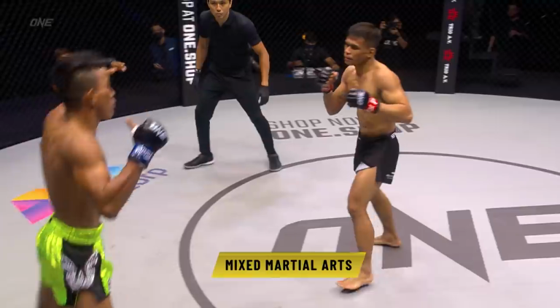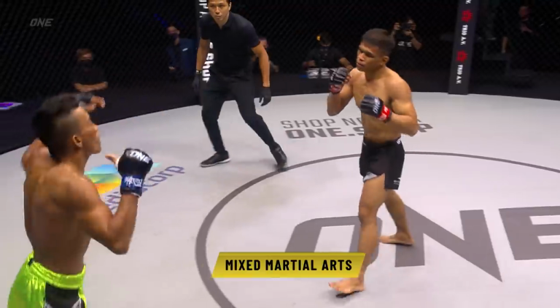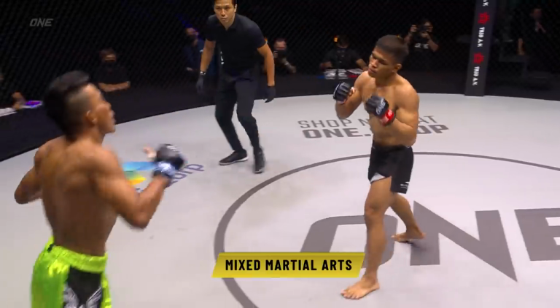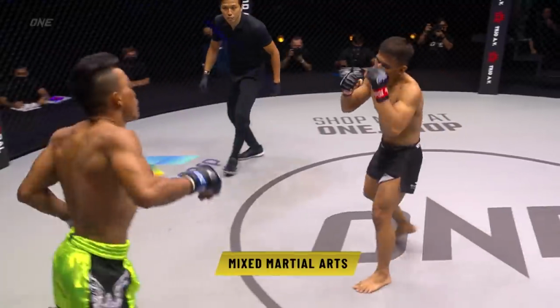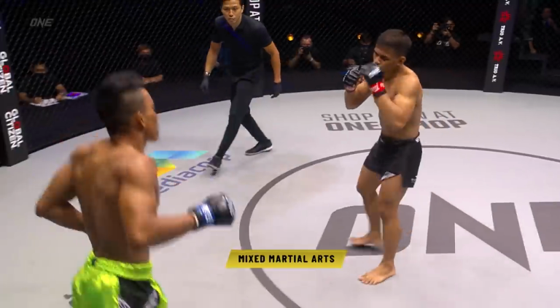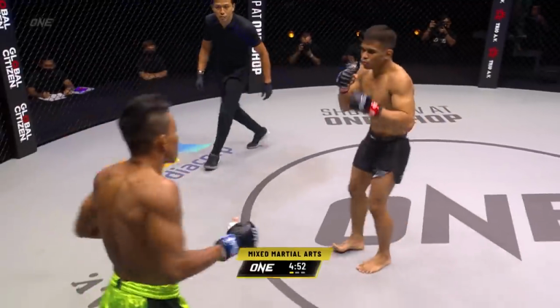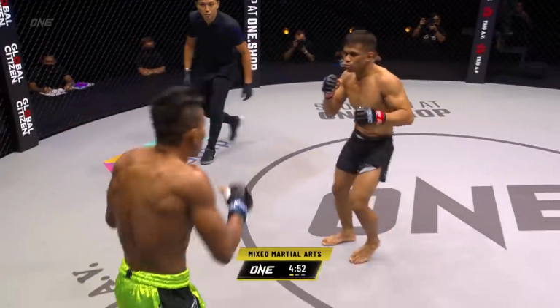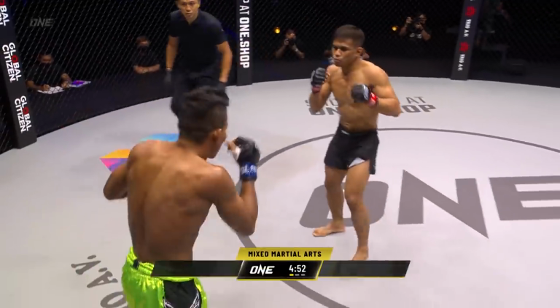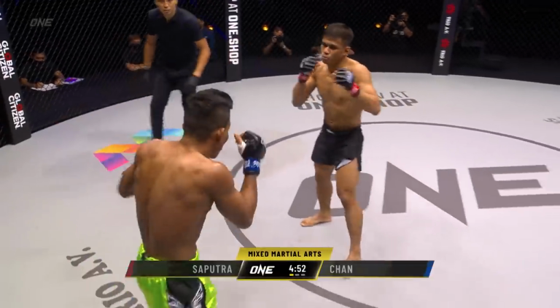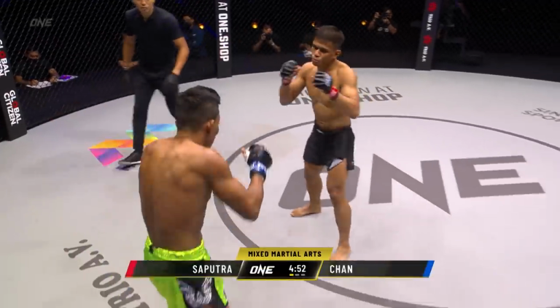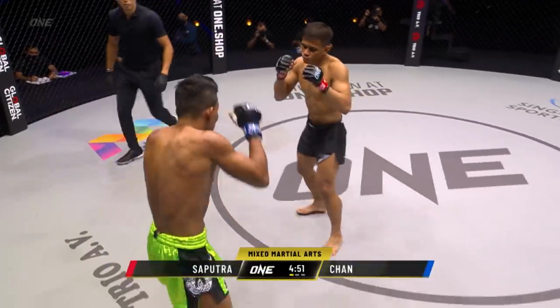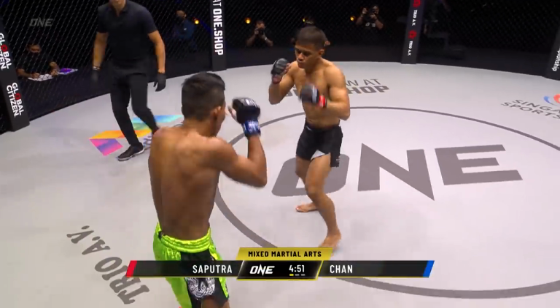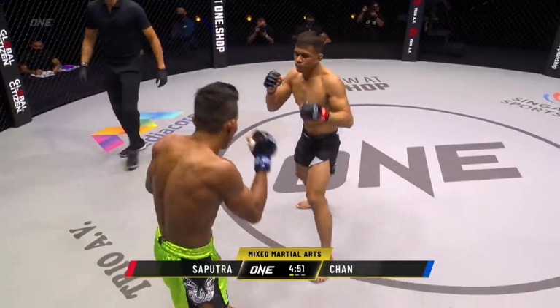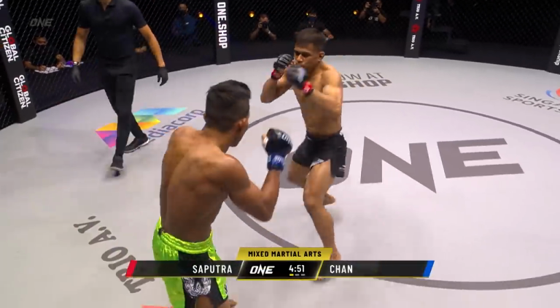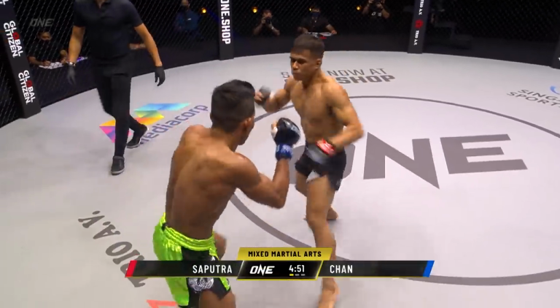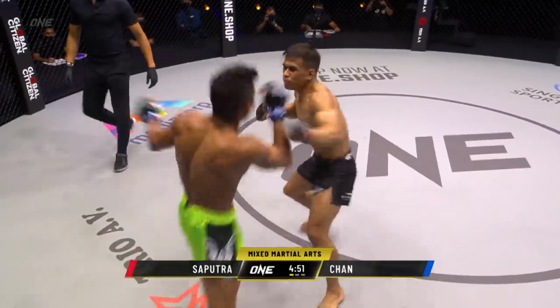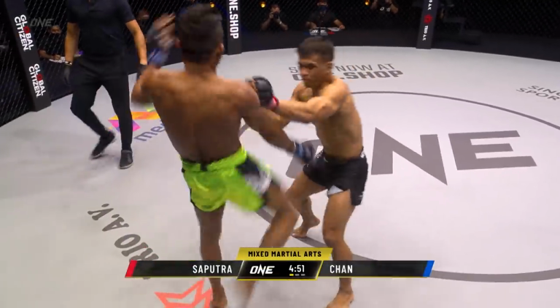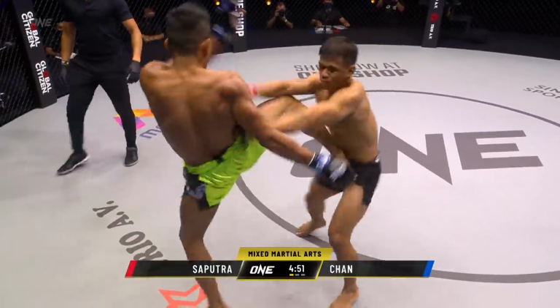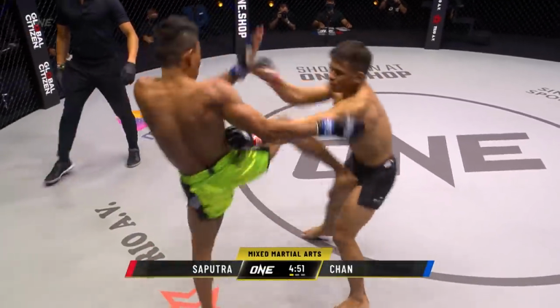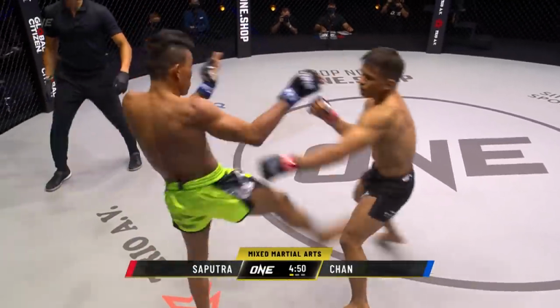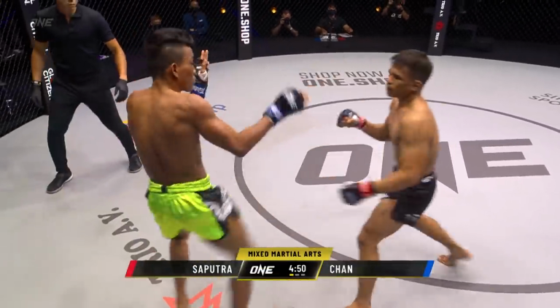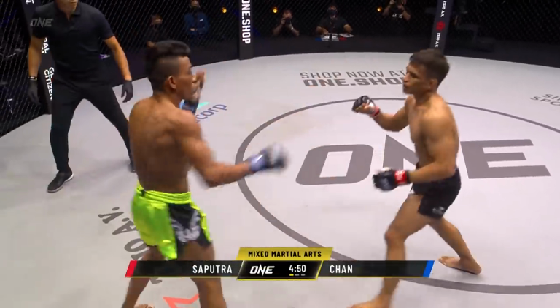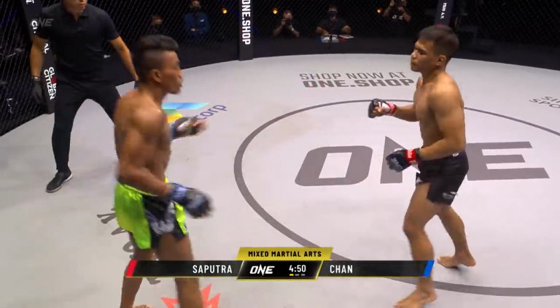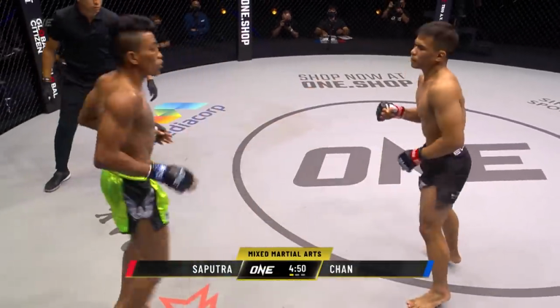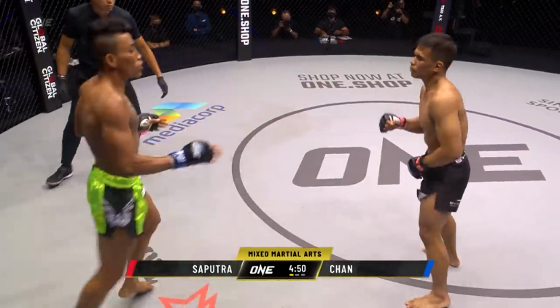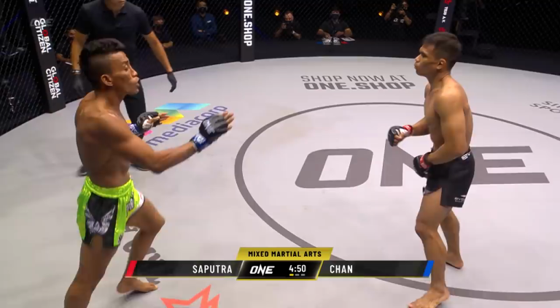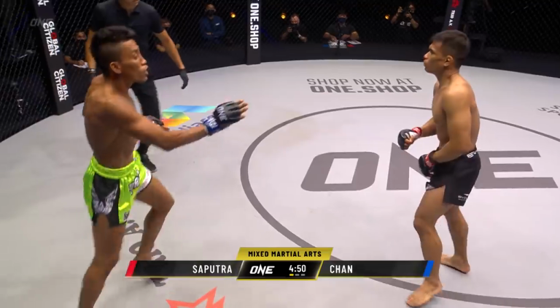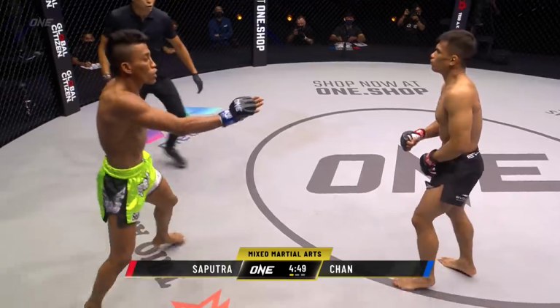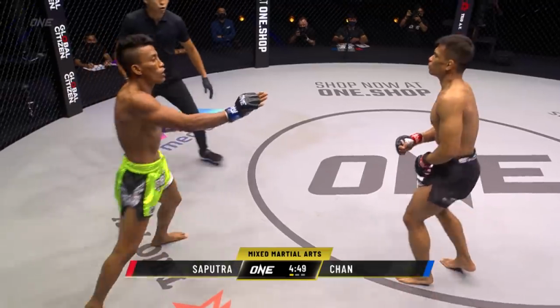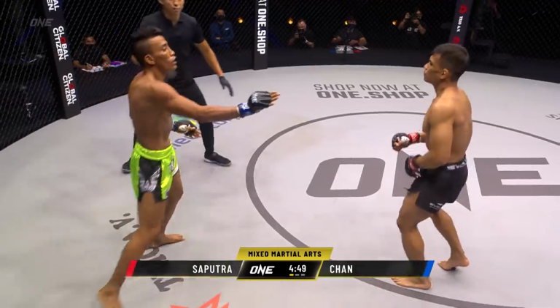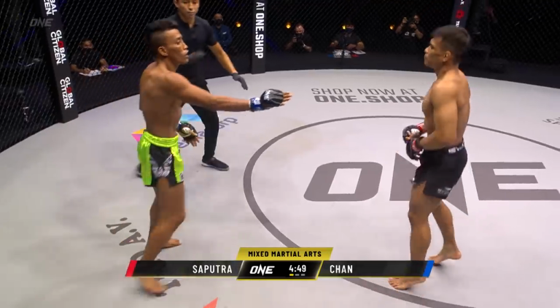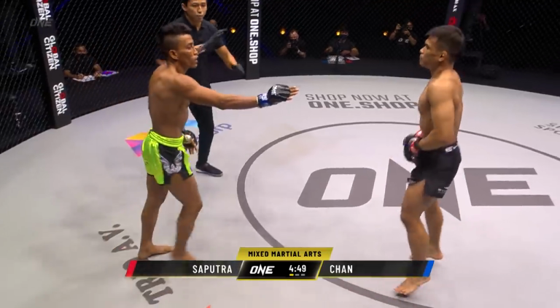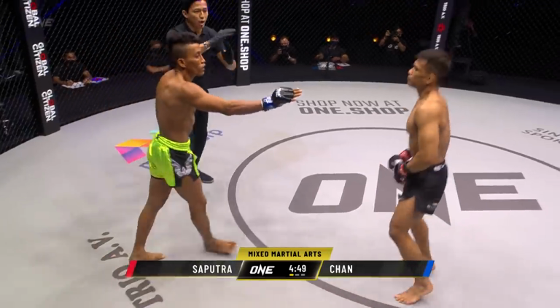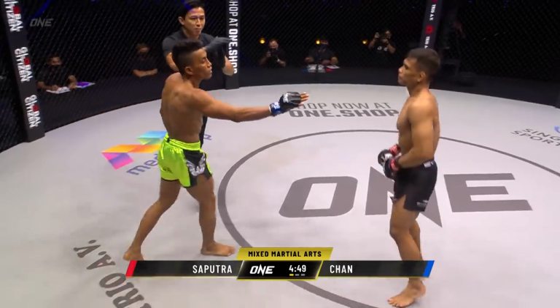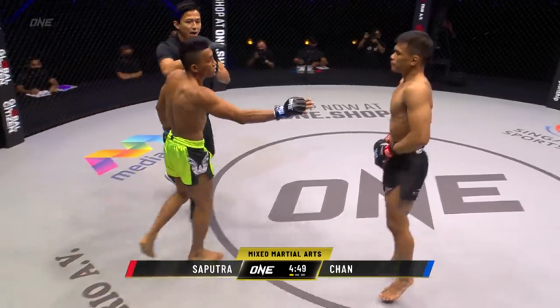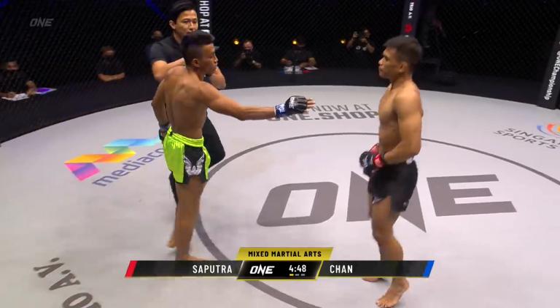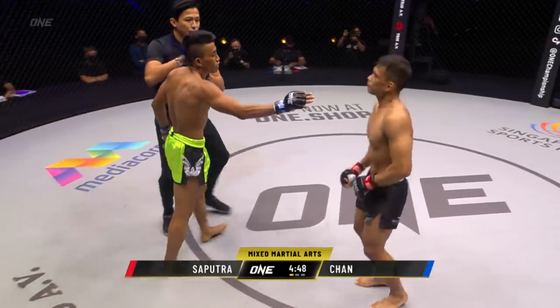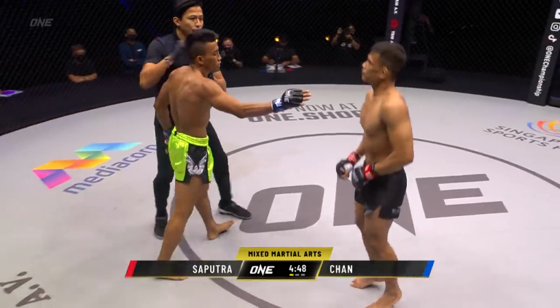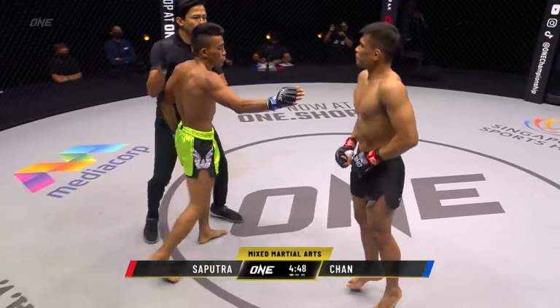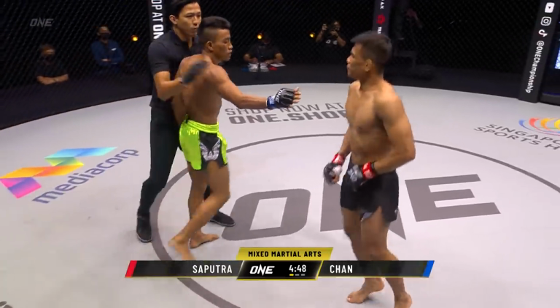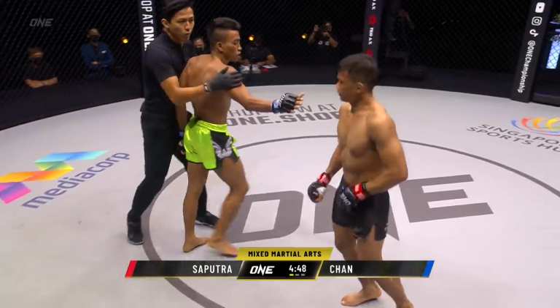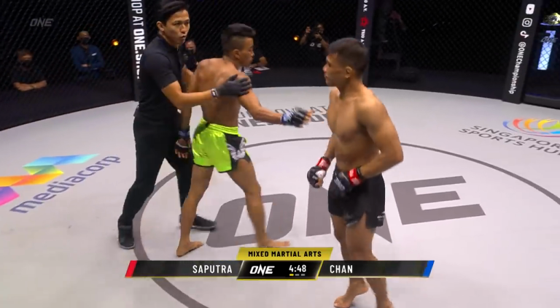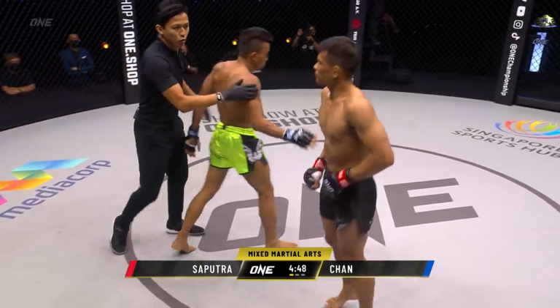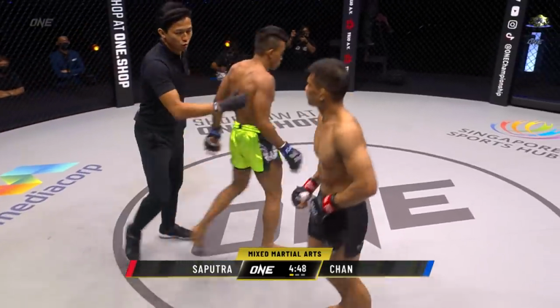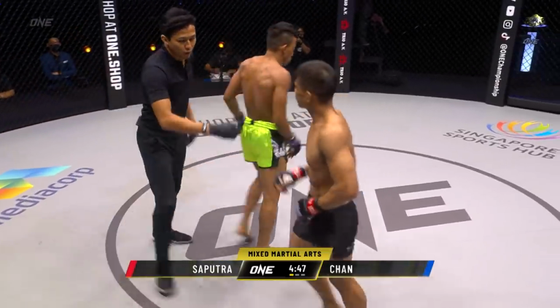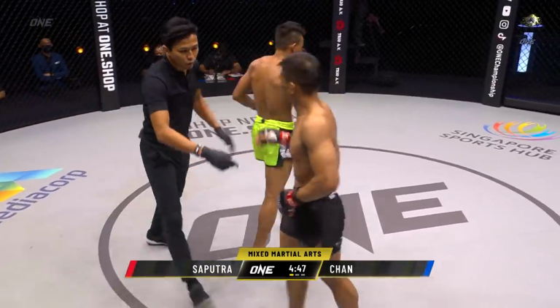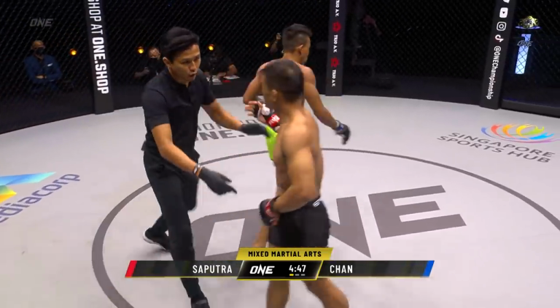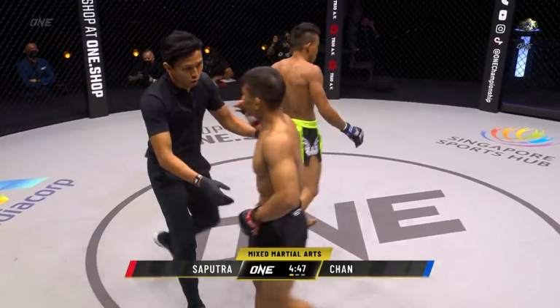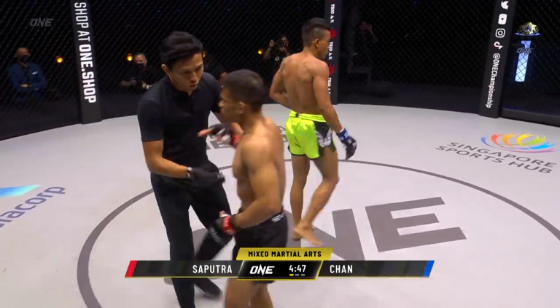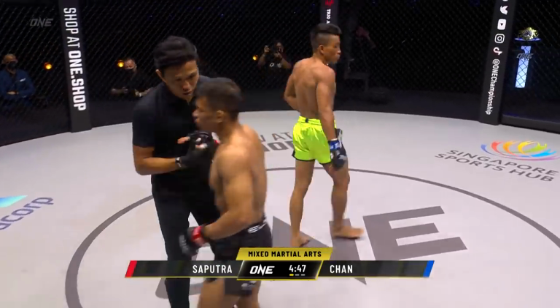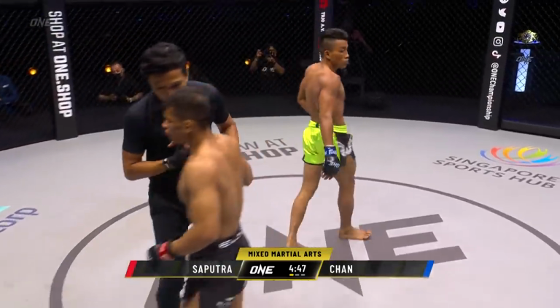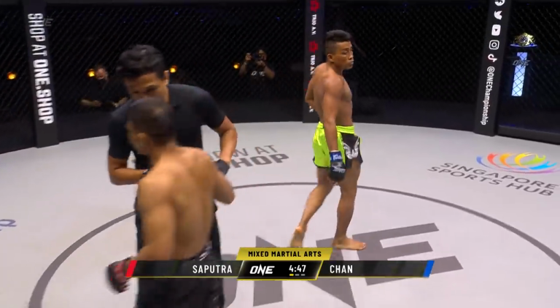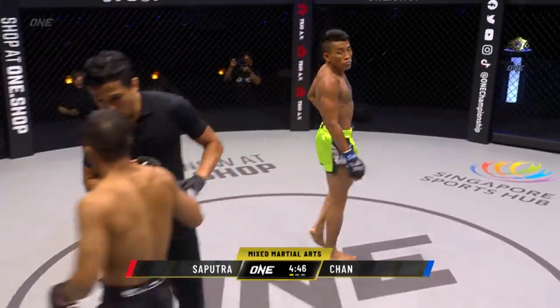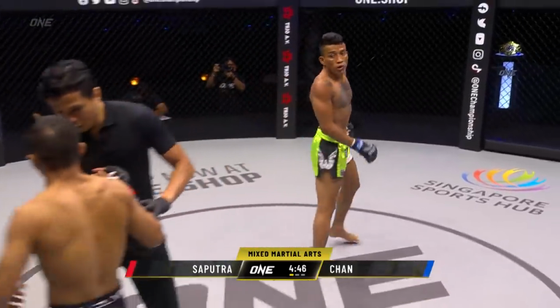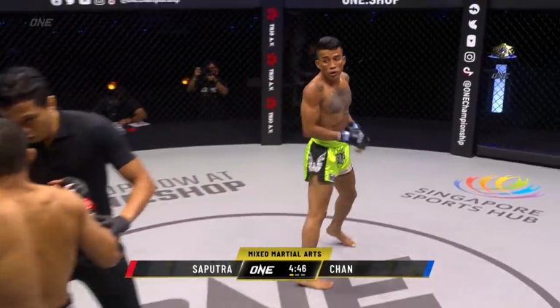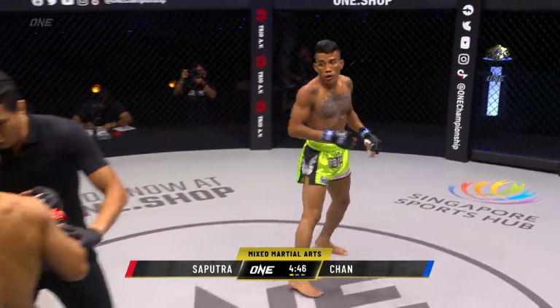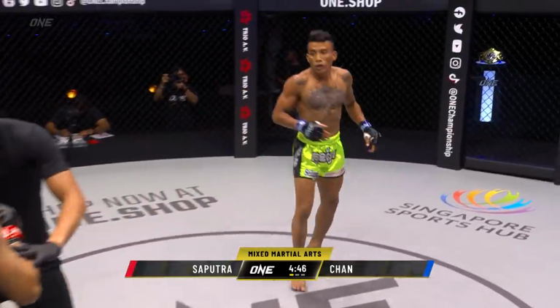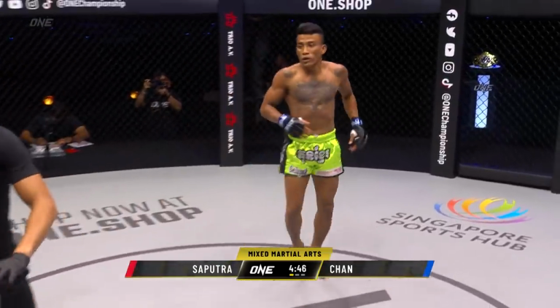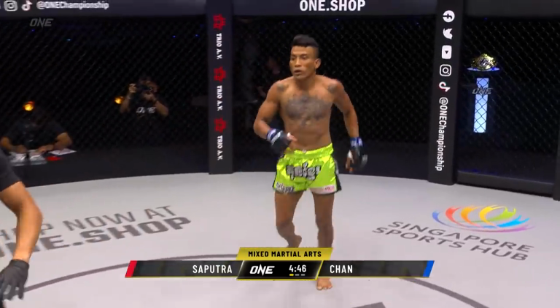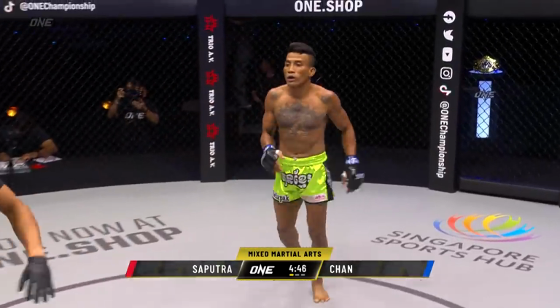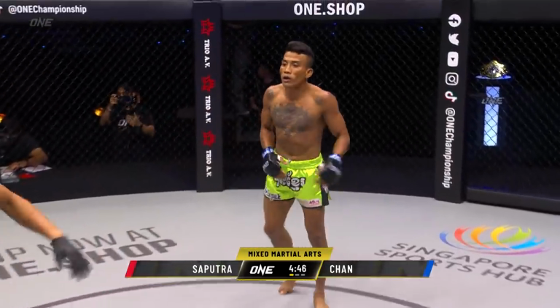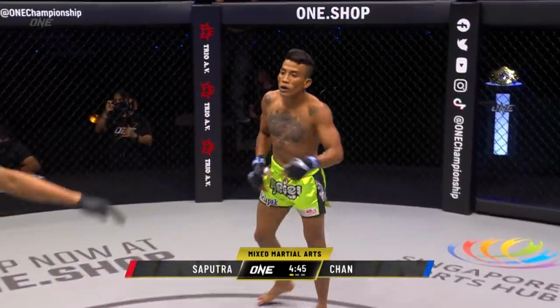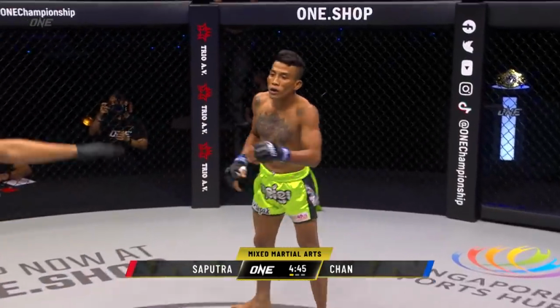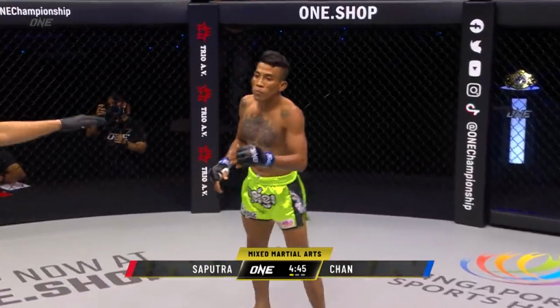He is in the fluorescent green. Stop, stop, time. Accidental groin strike down from Chan Rotana.